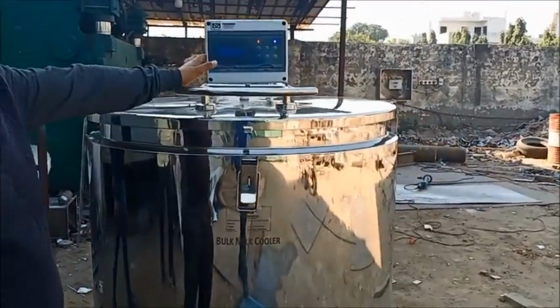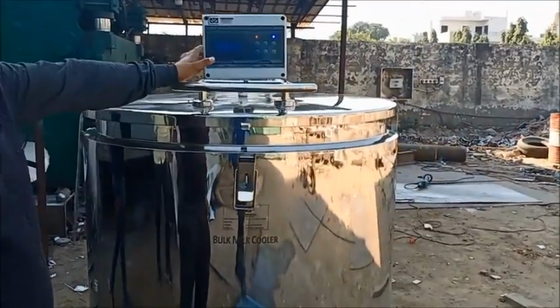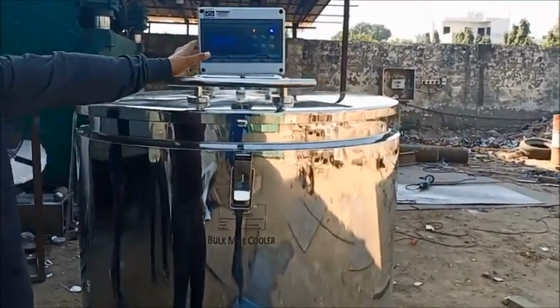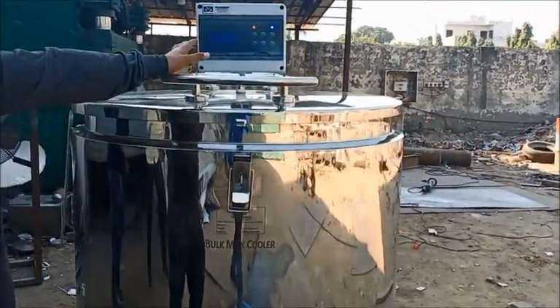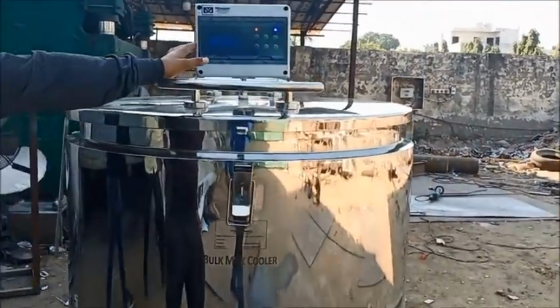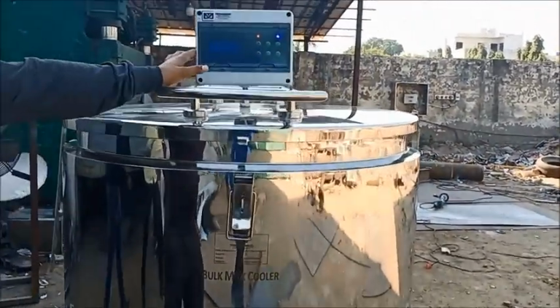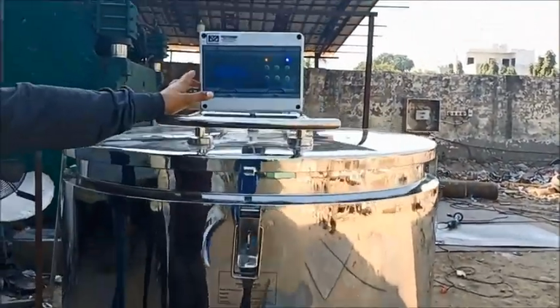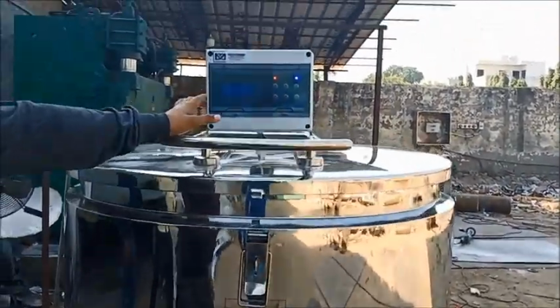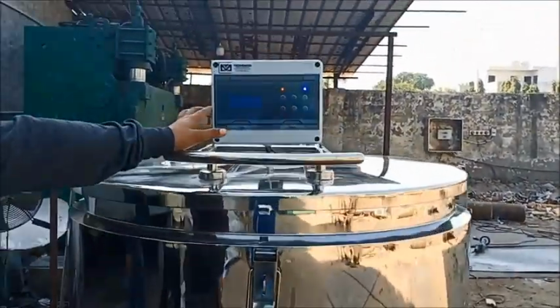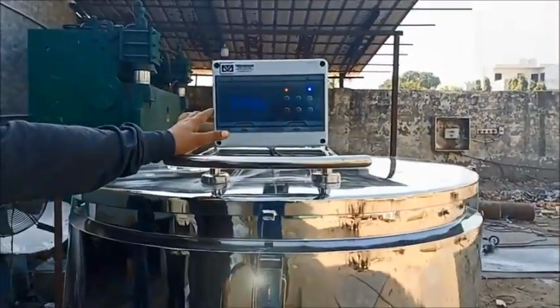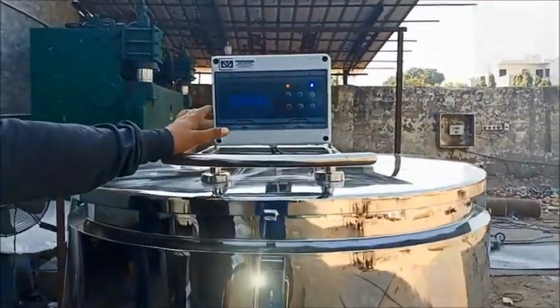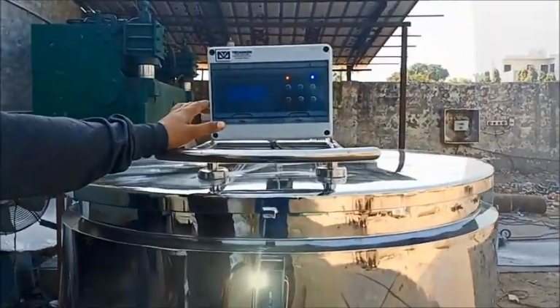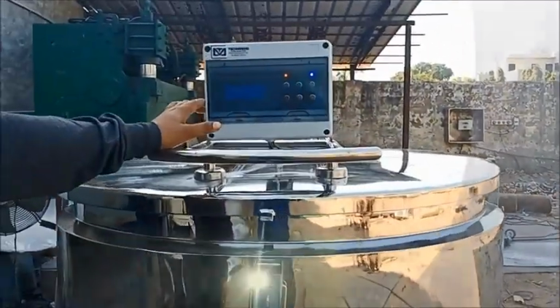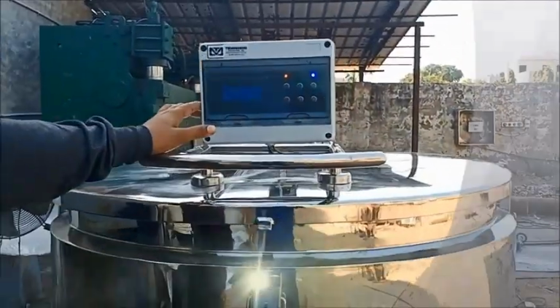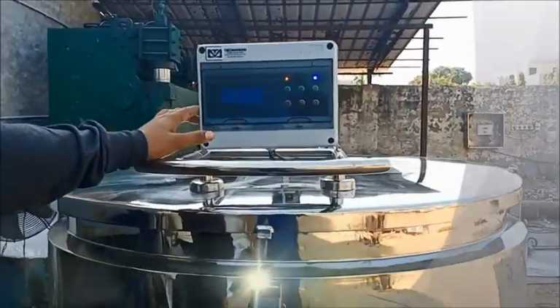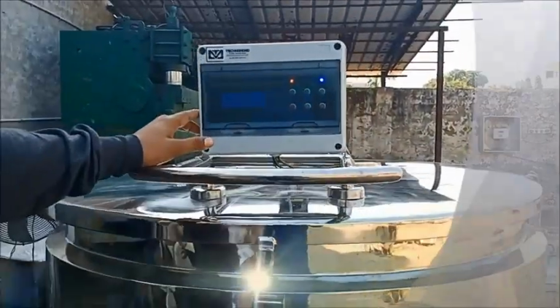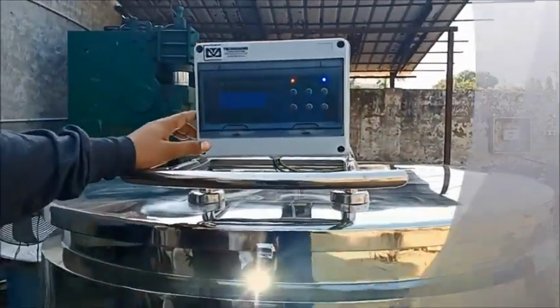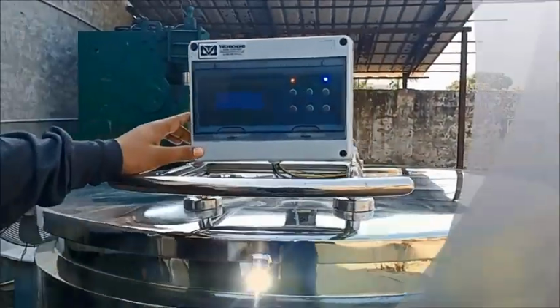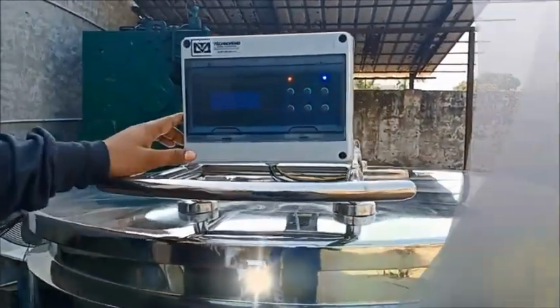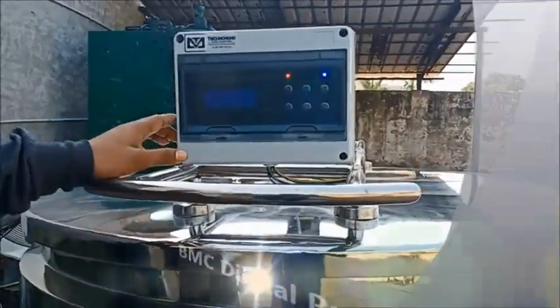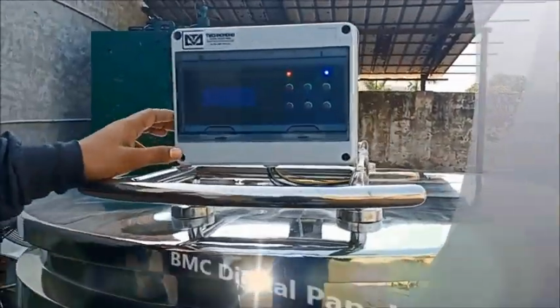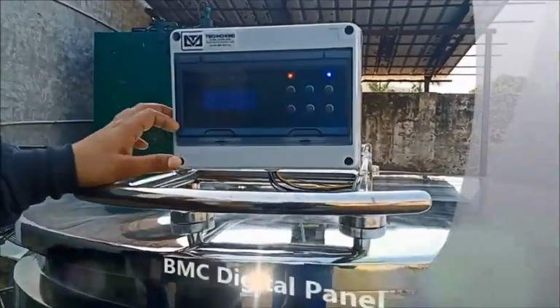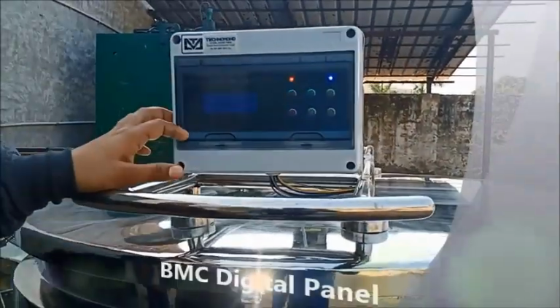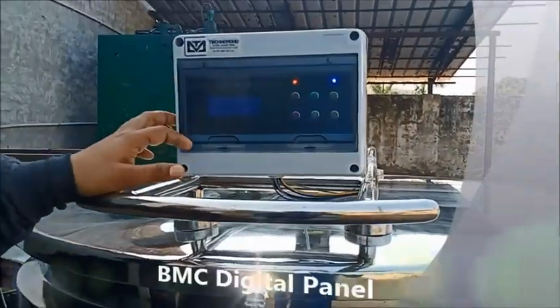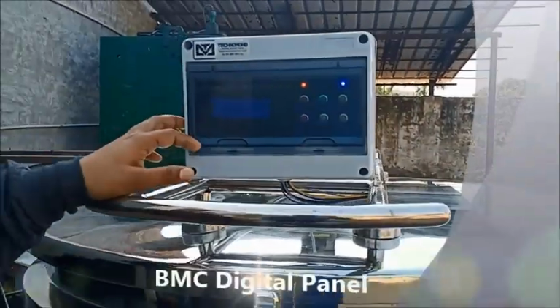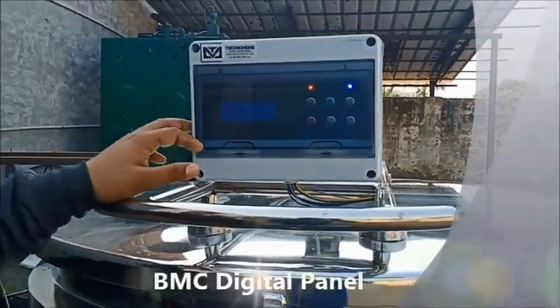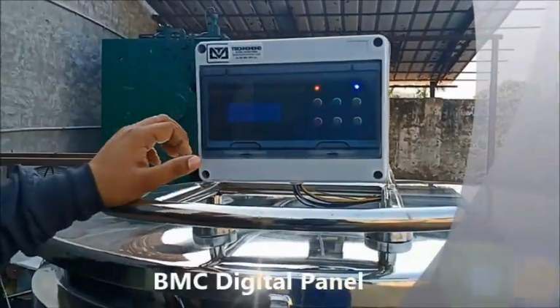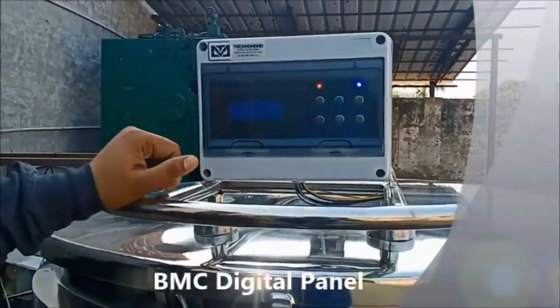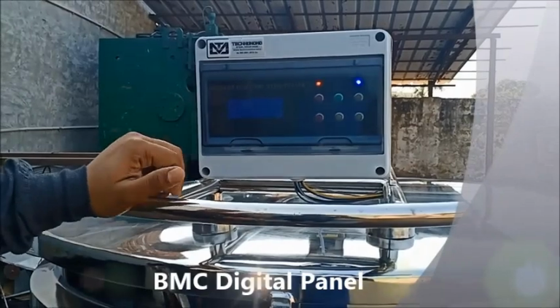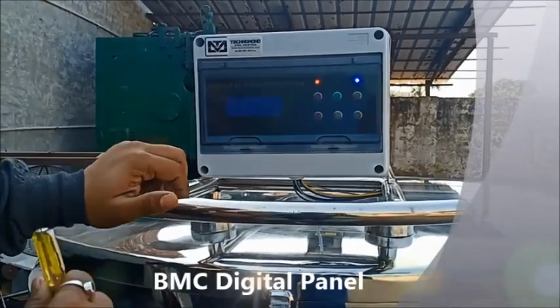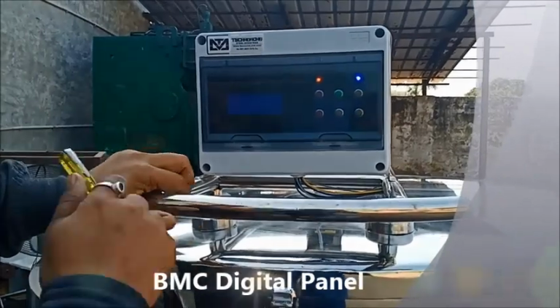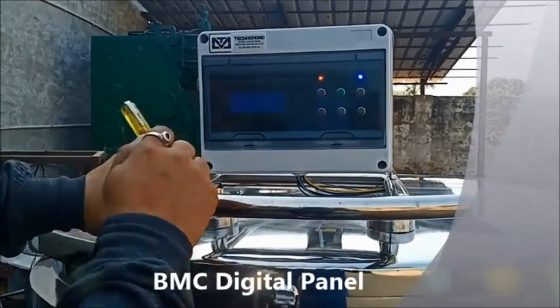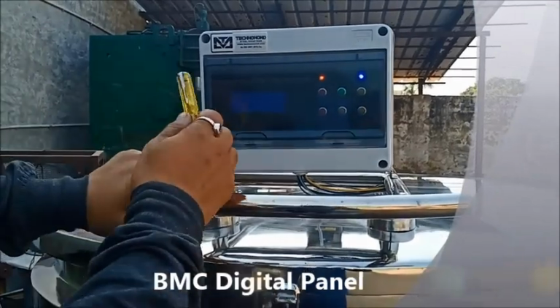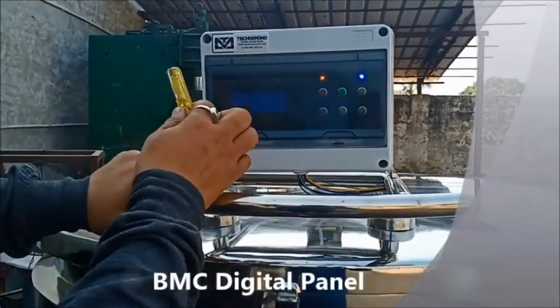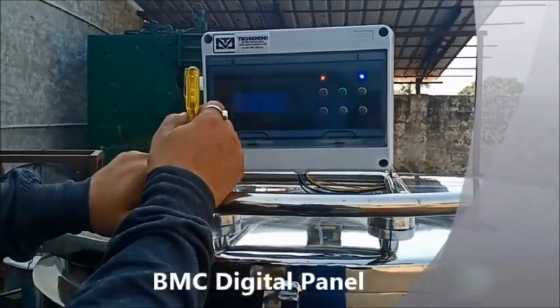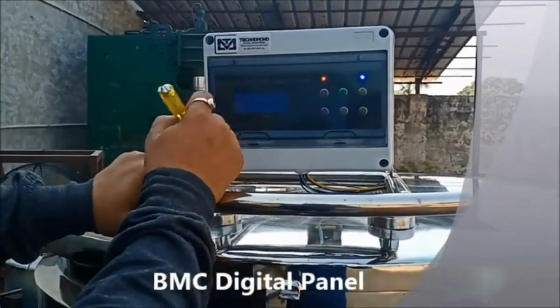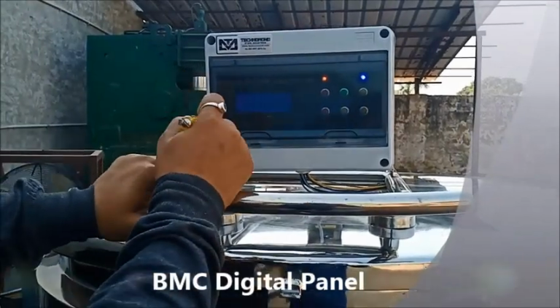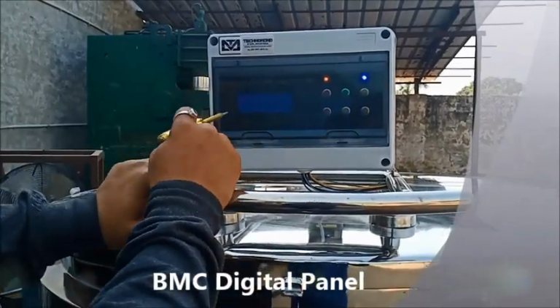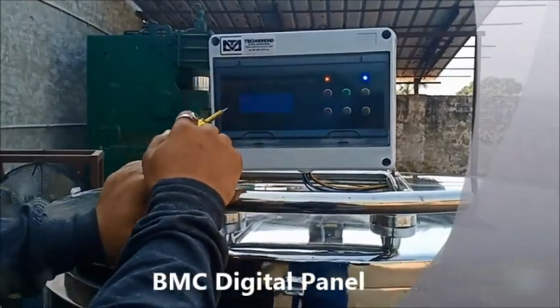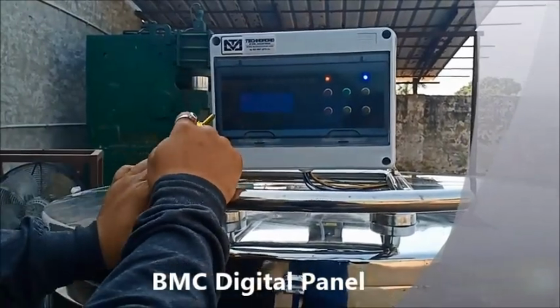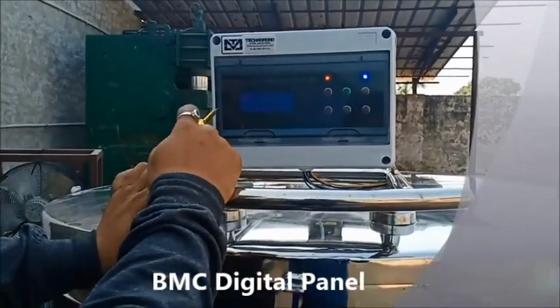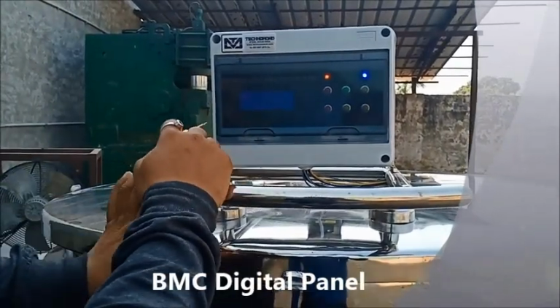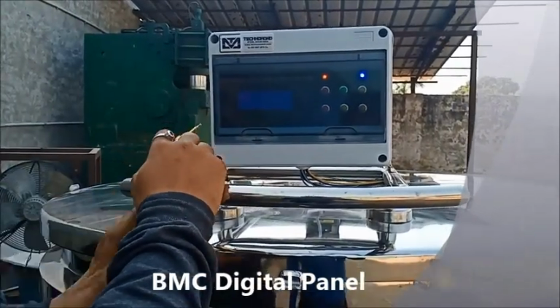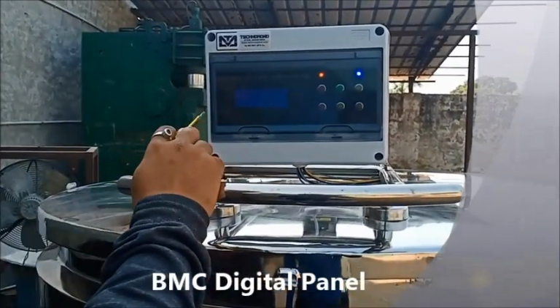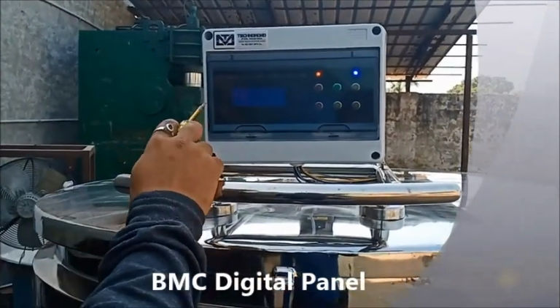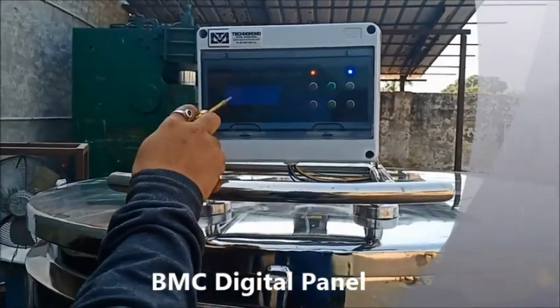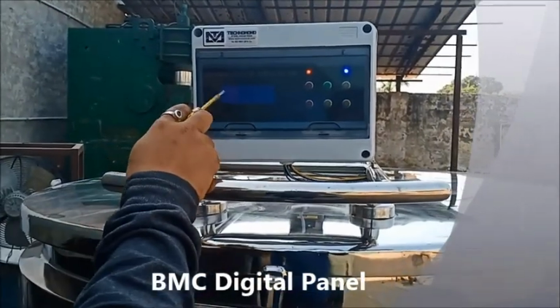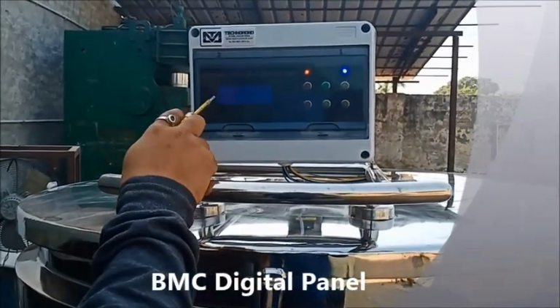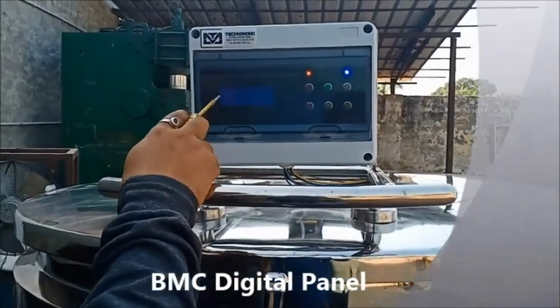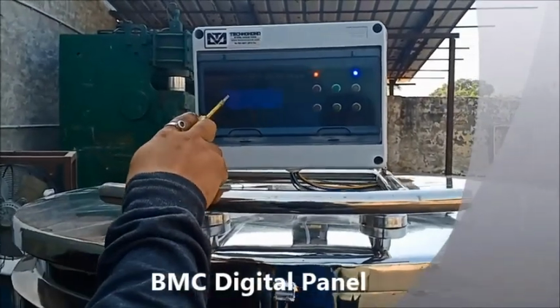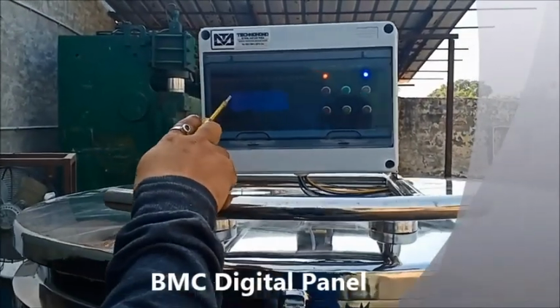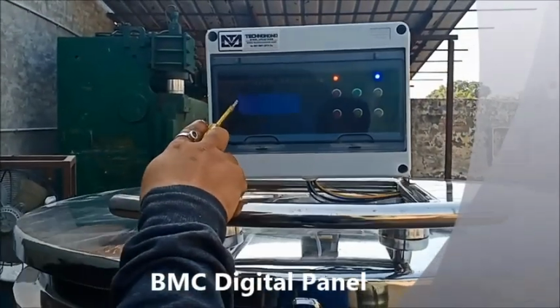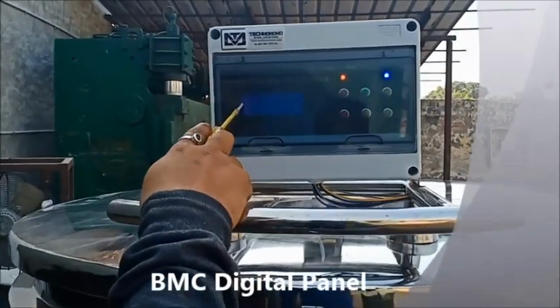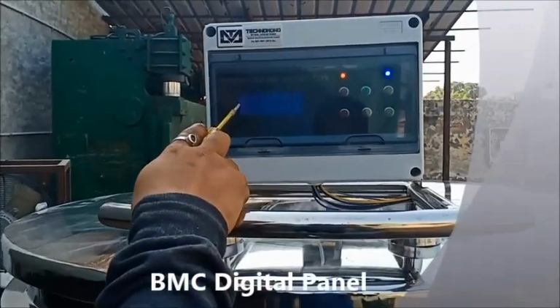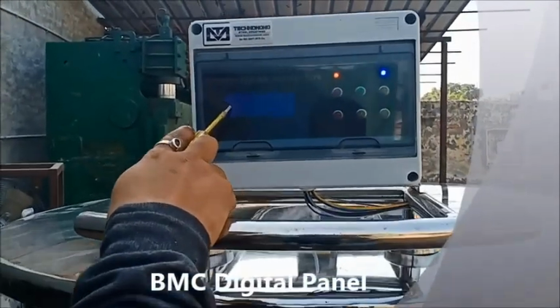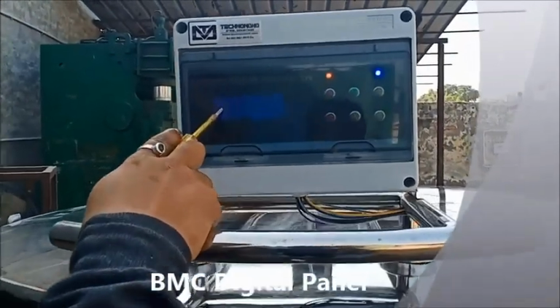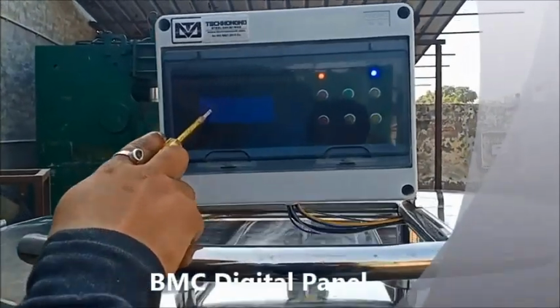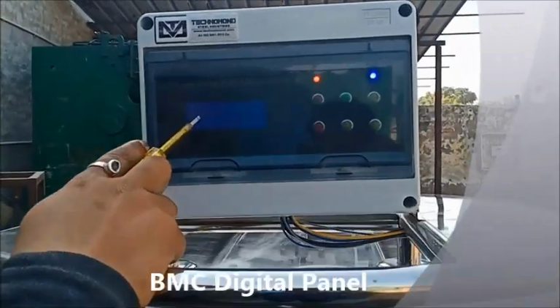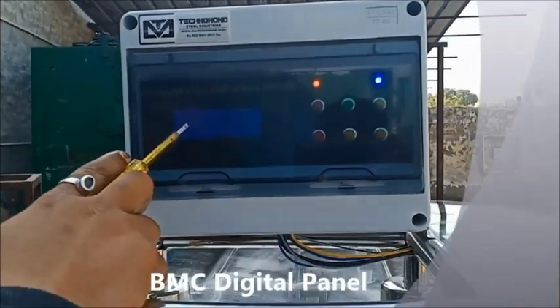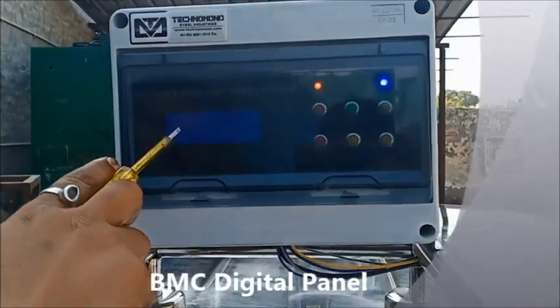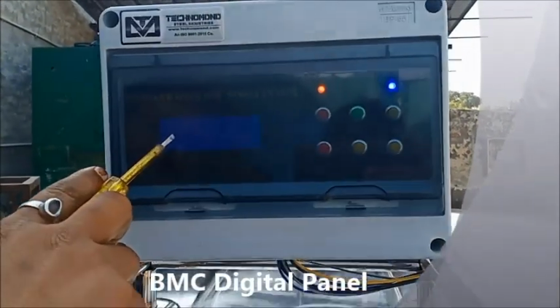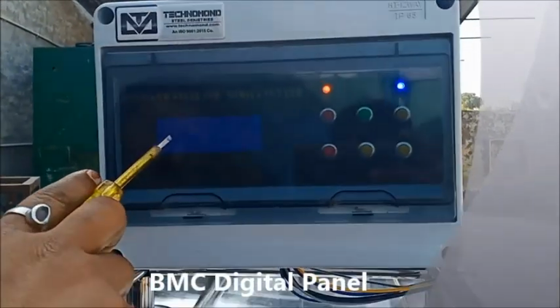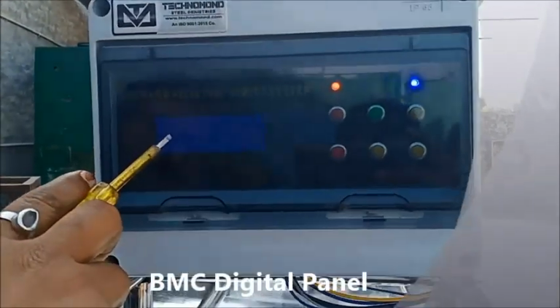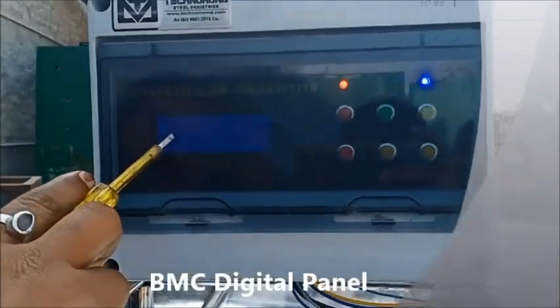This is the control panel — a smart digital panel. This is the screen. This is the voltmeter and ammeter.